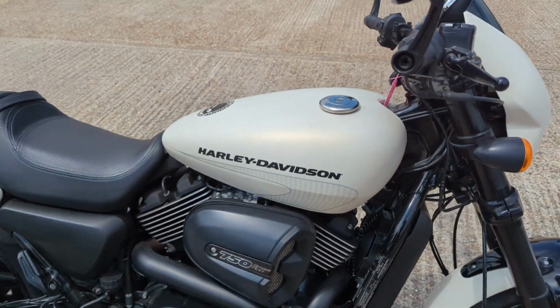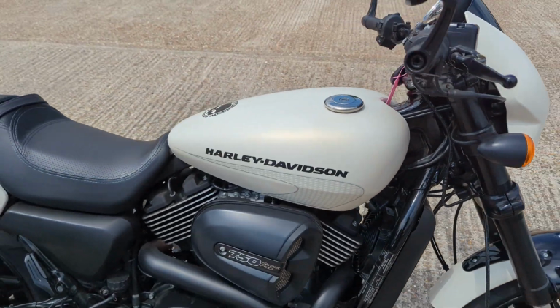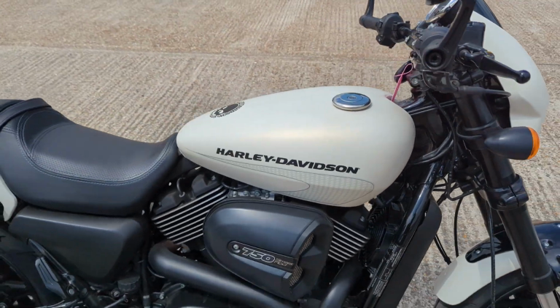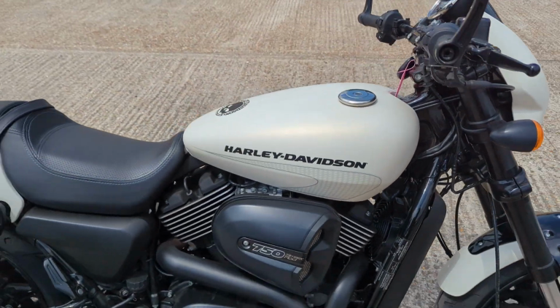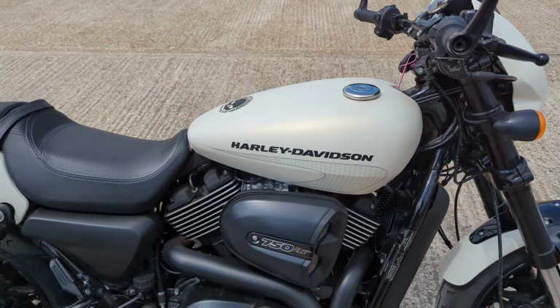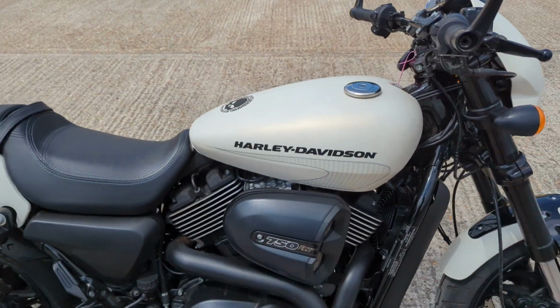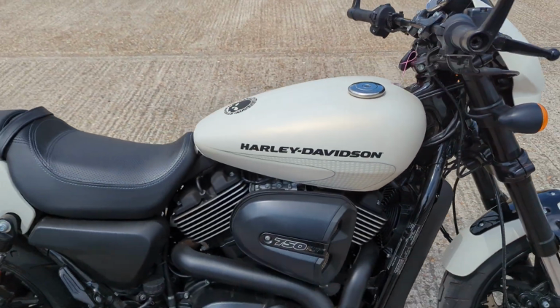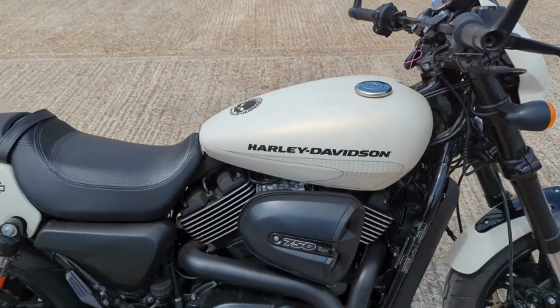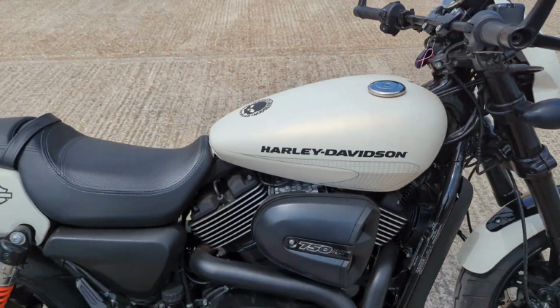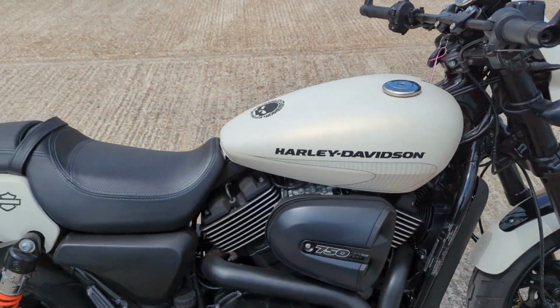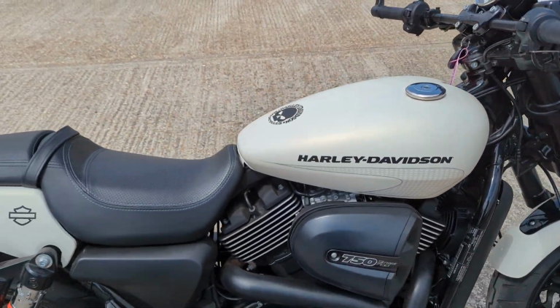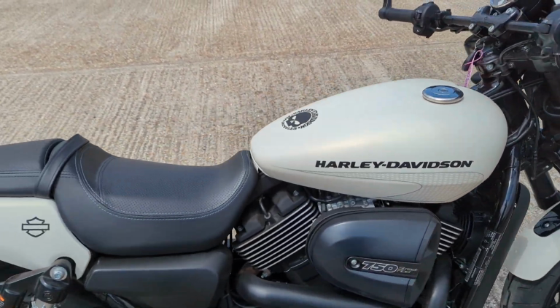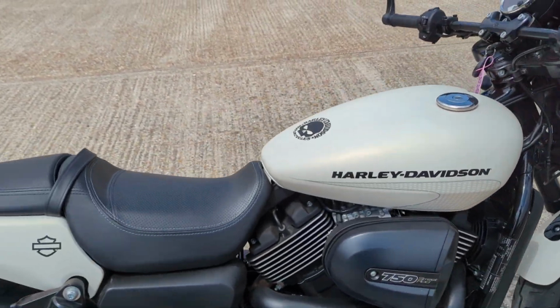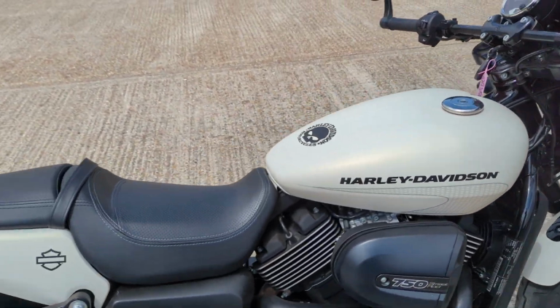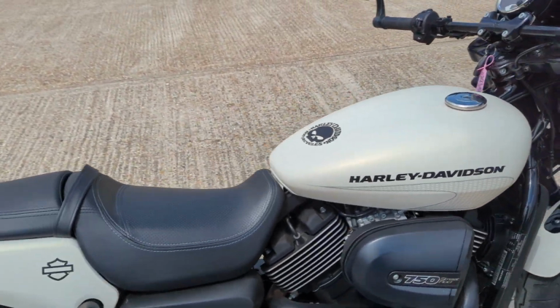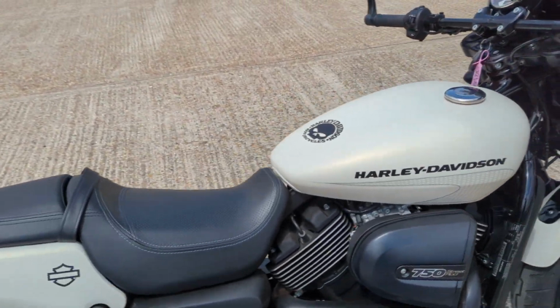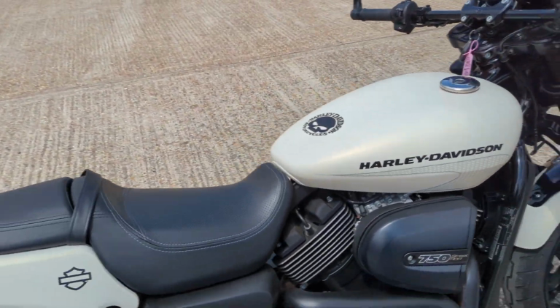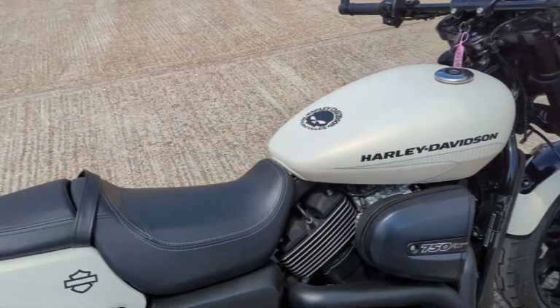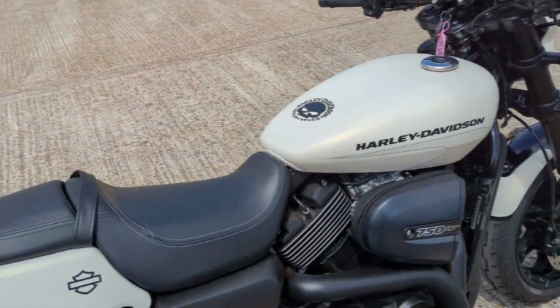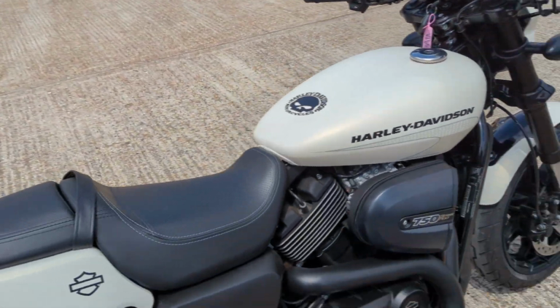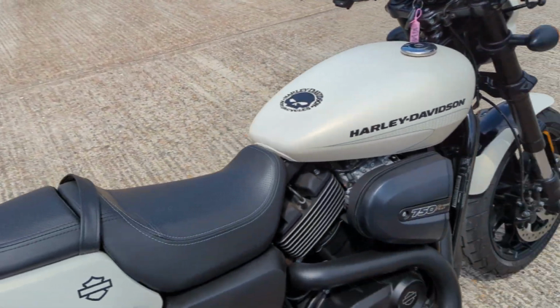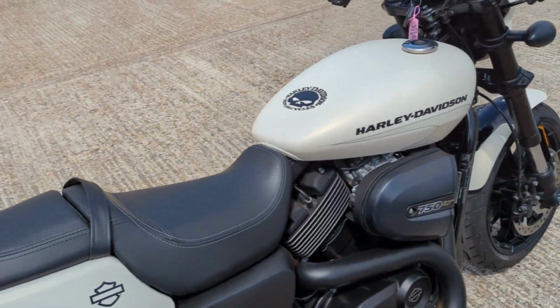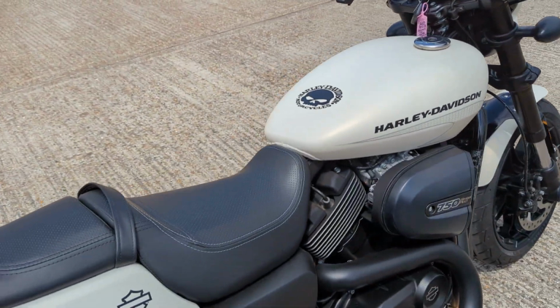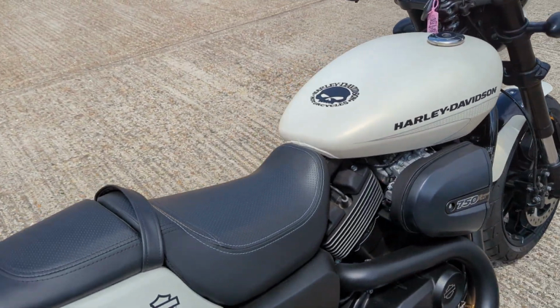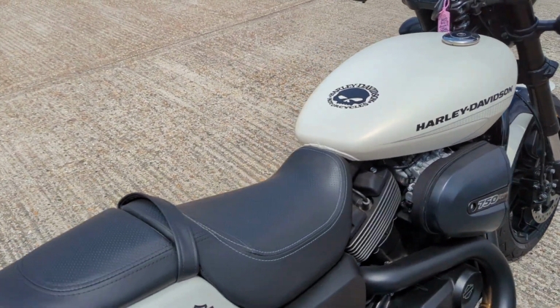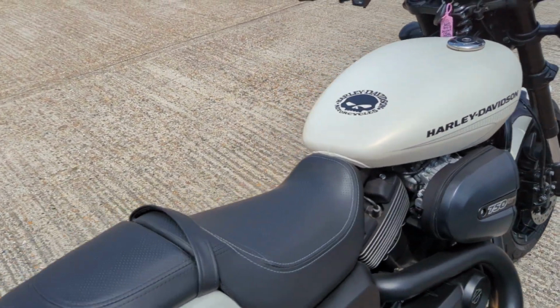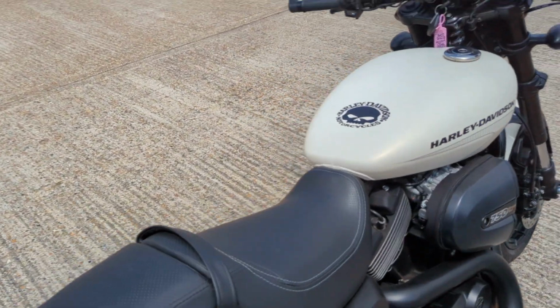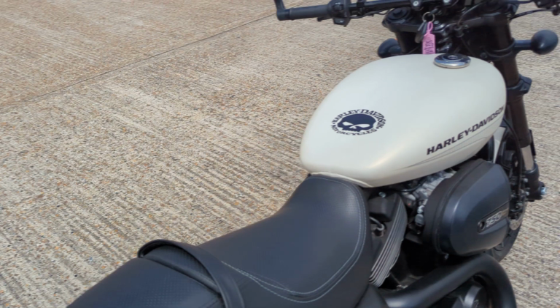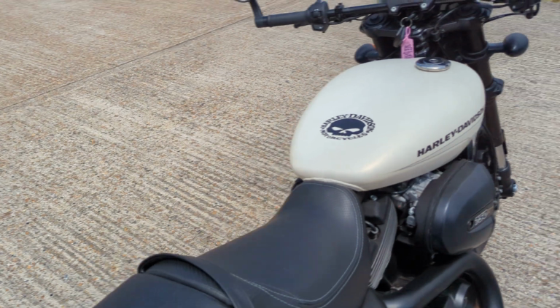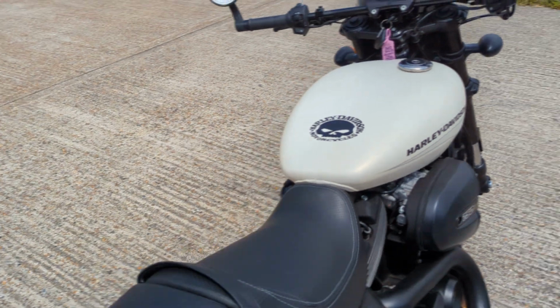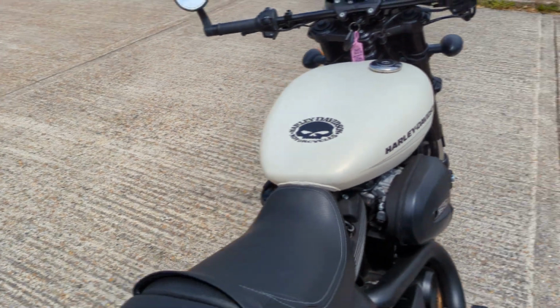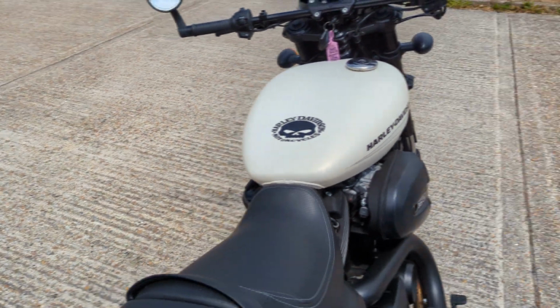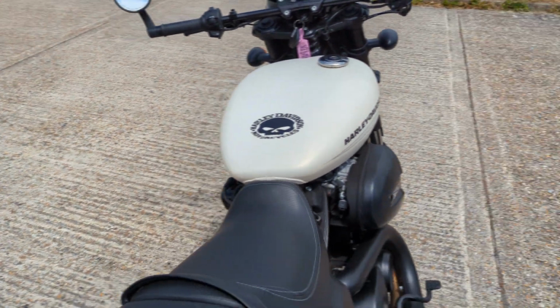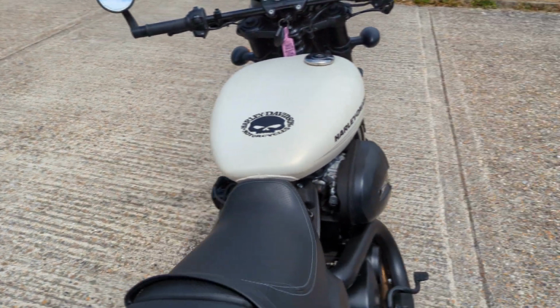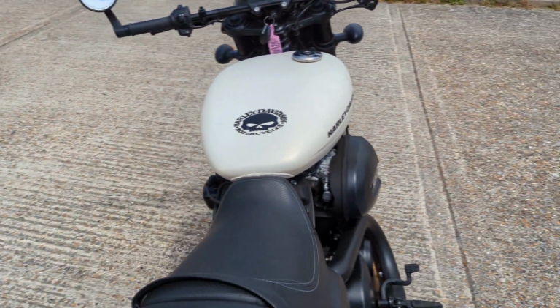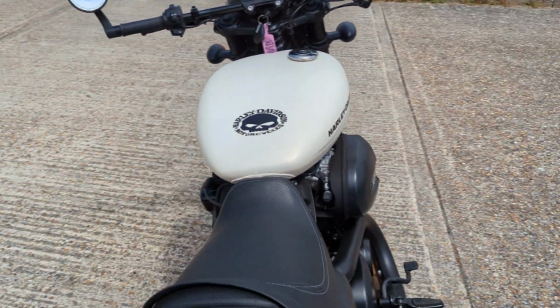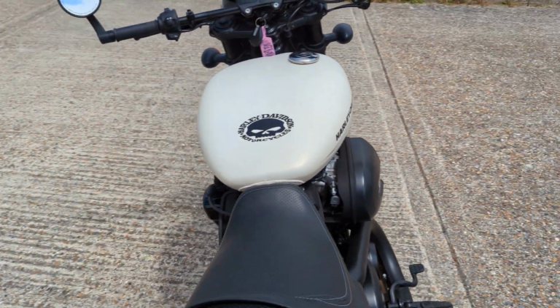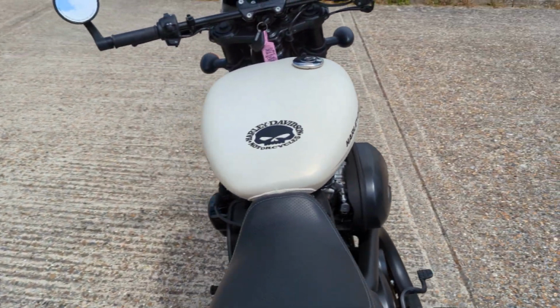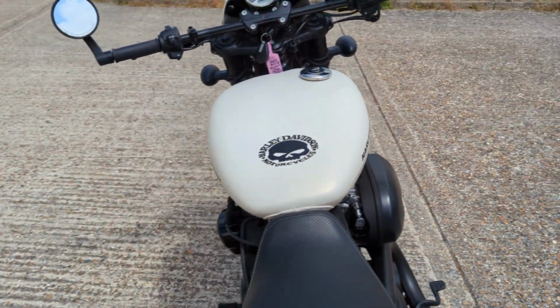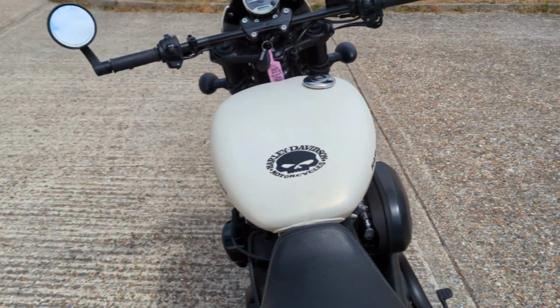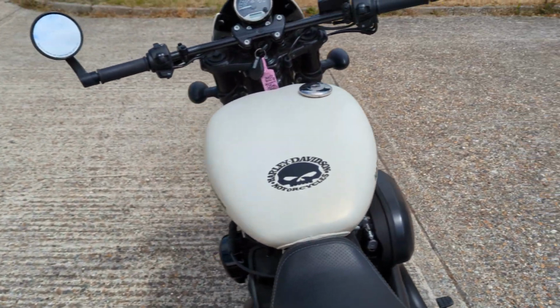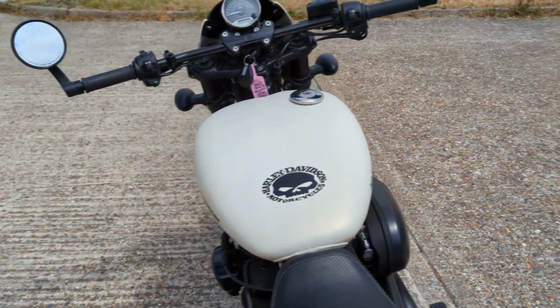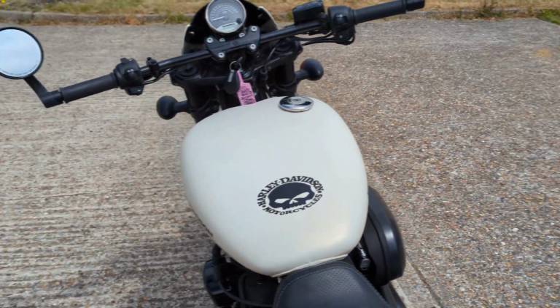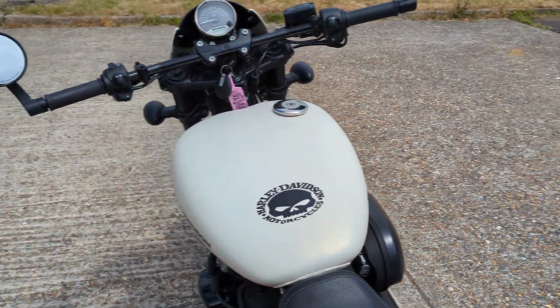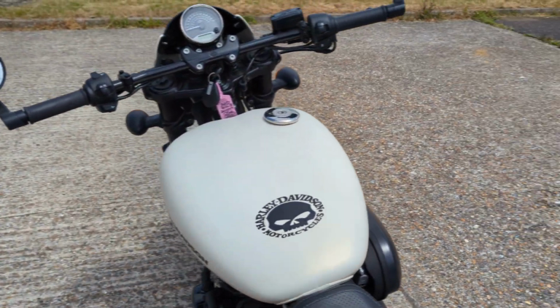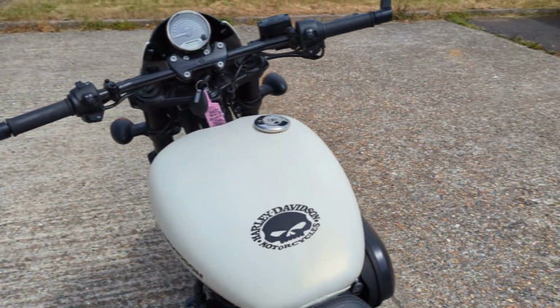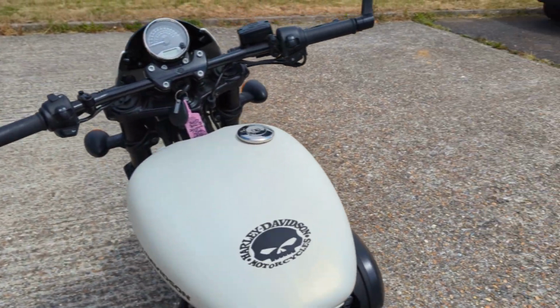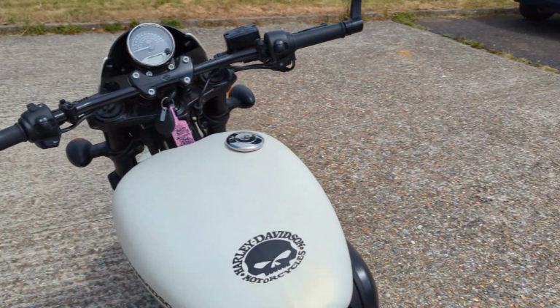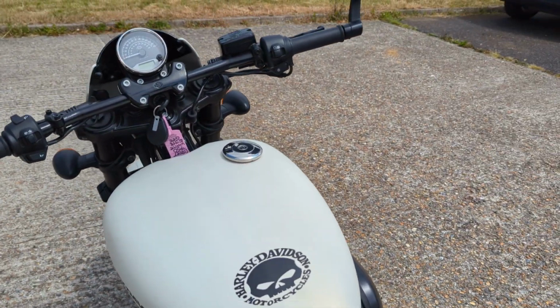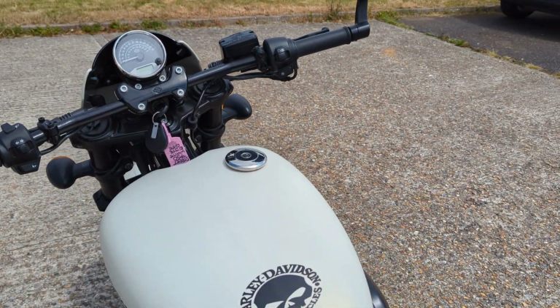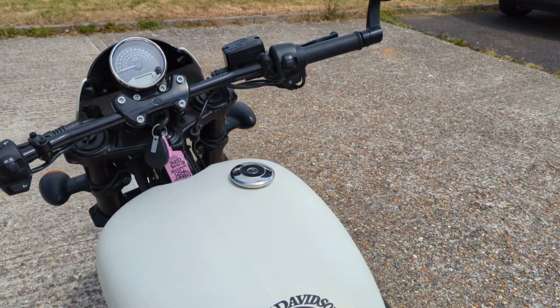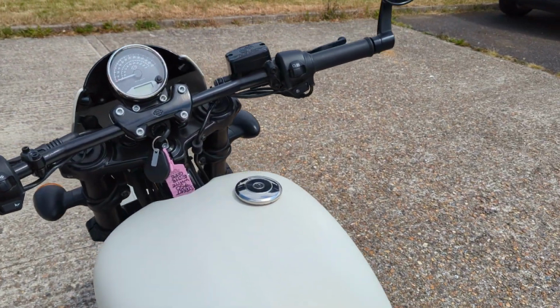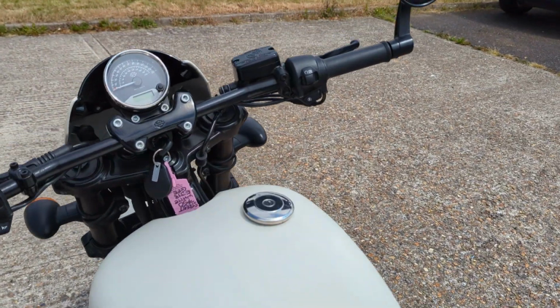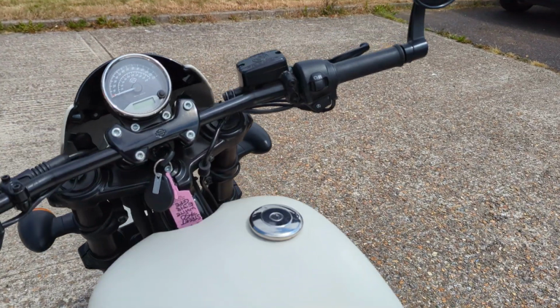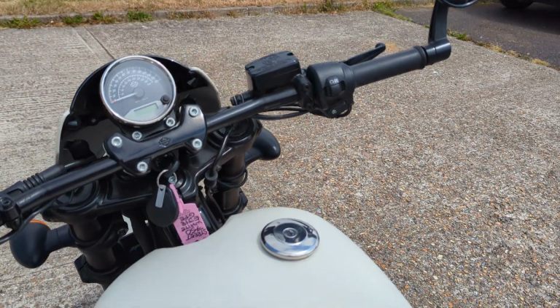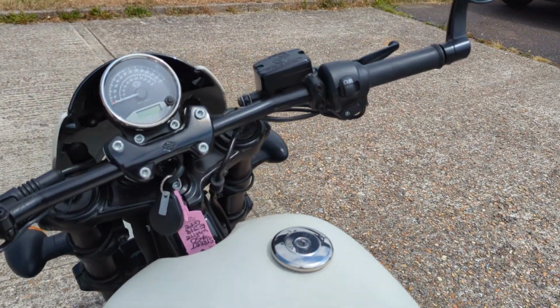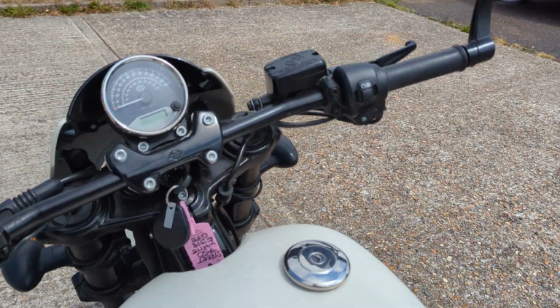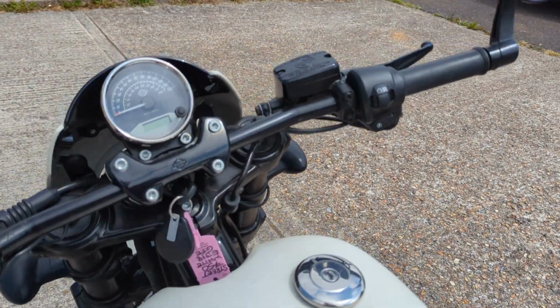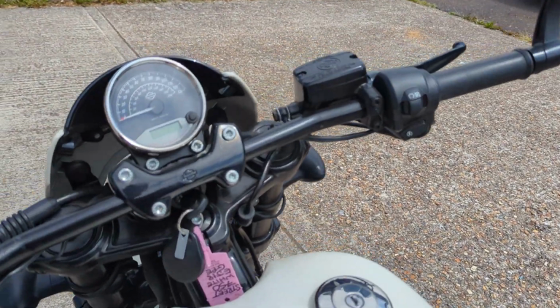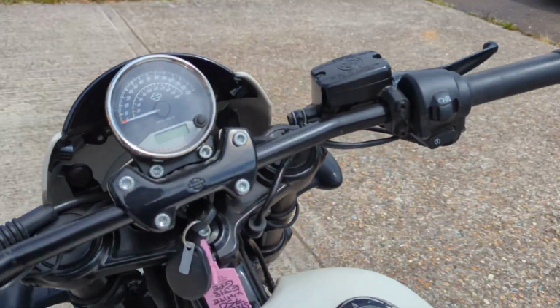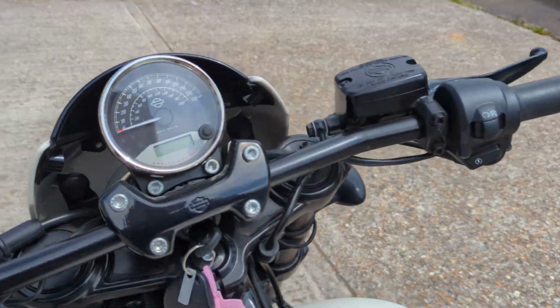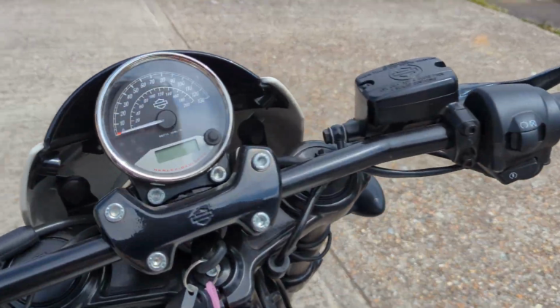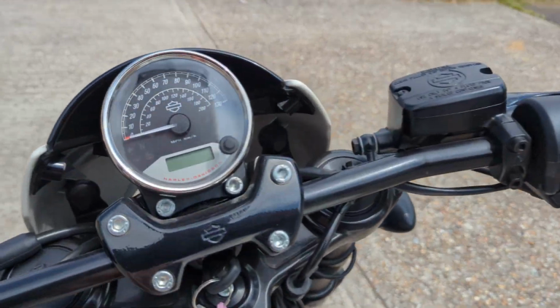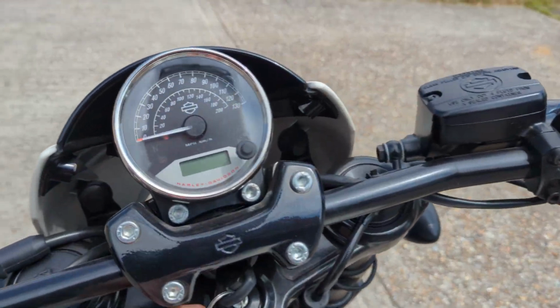Really, really nice little bike to ride these. And with that exhaust on it, it makes a nice noise as well — which is what you want on a Harley.